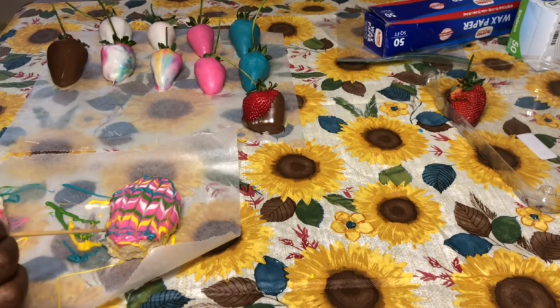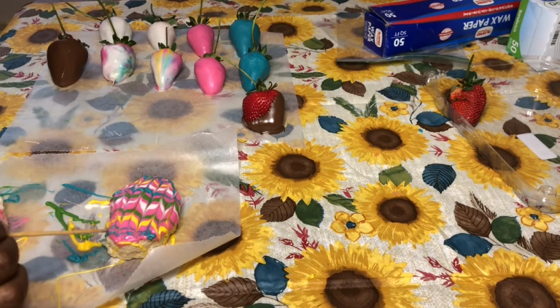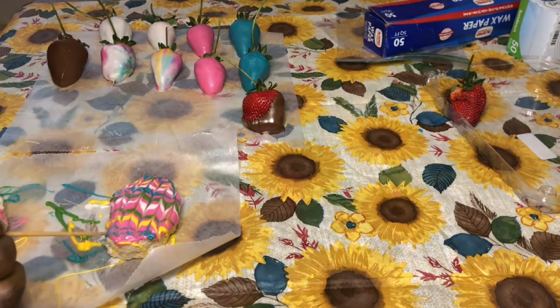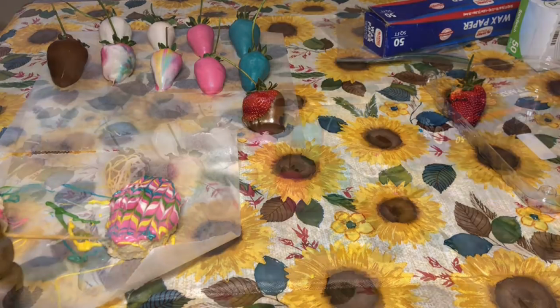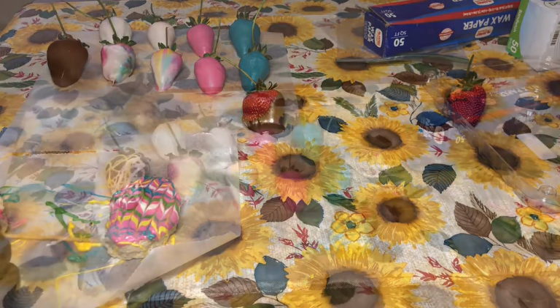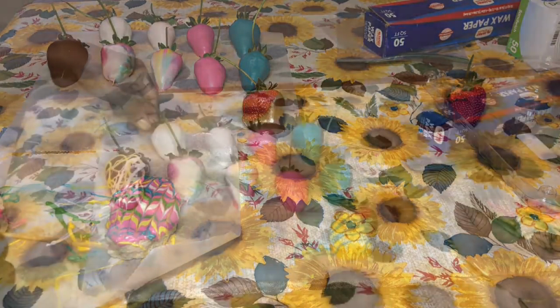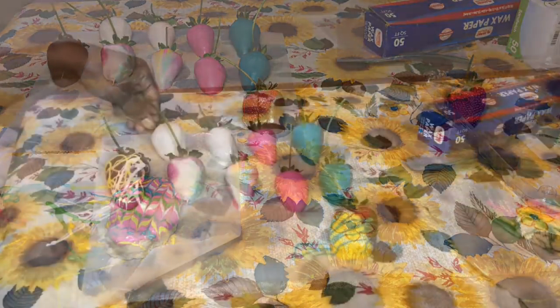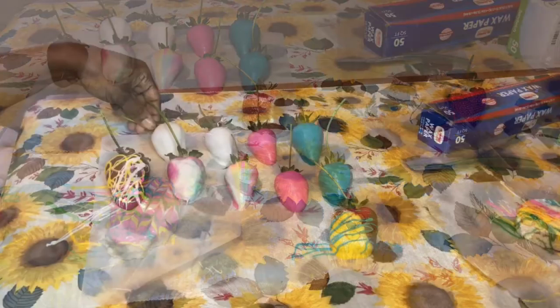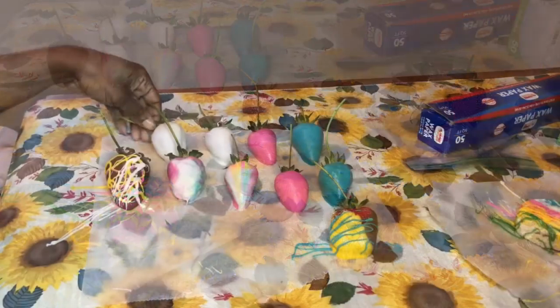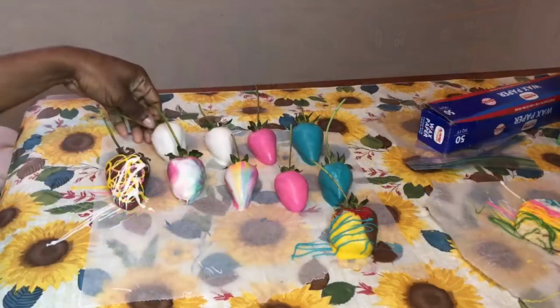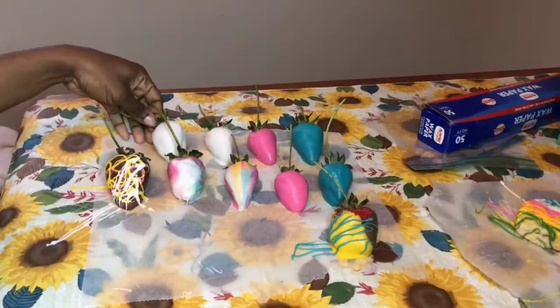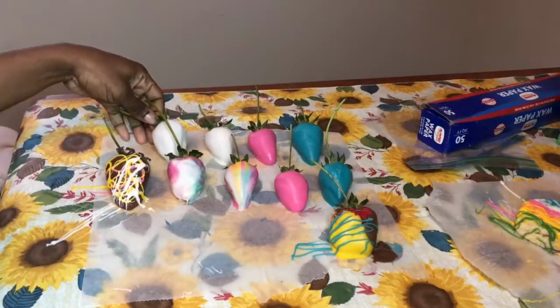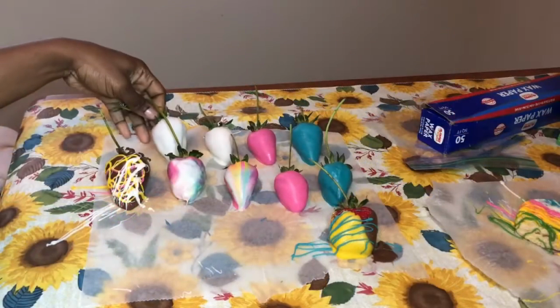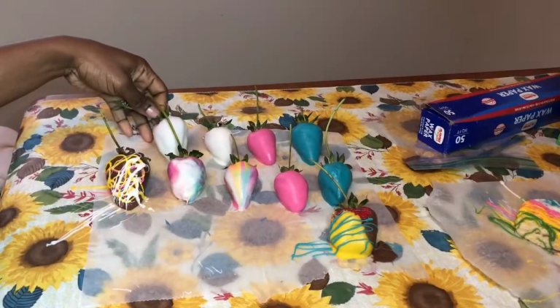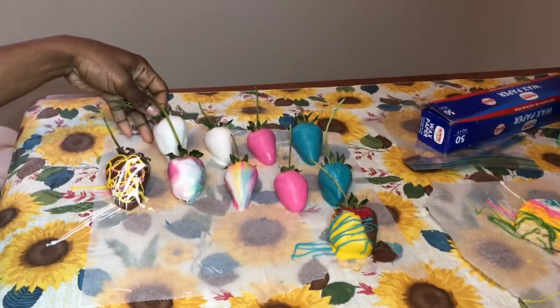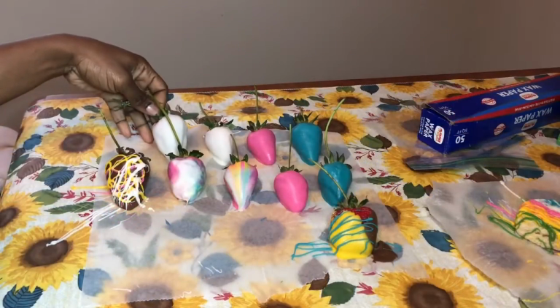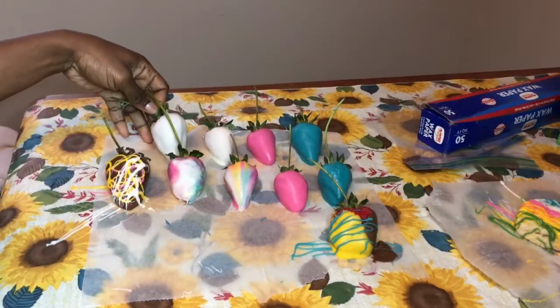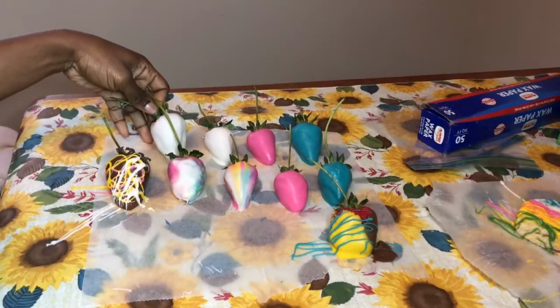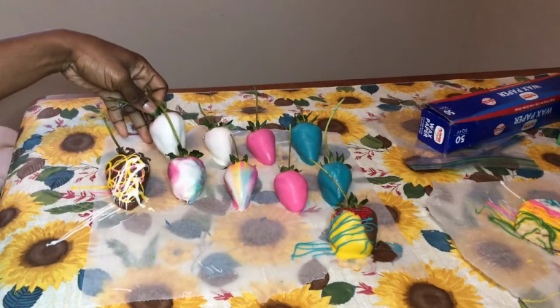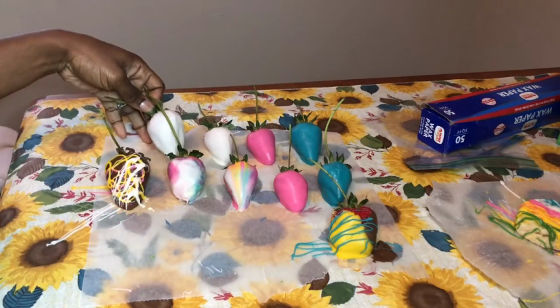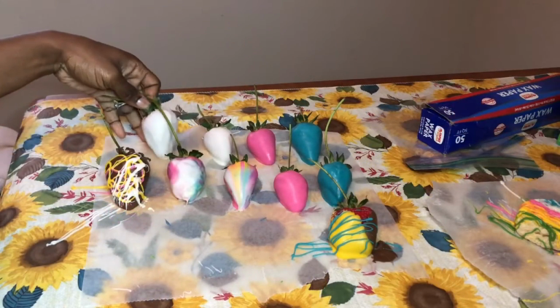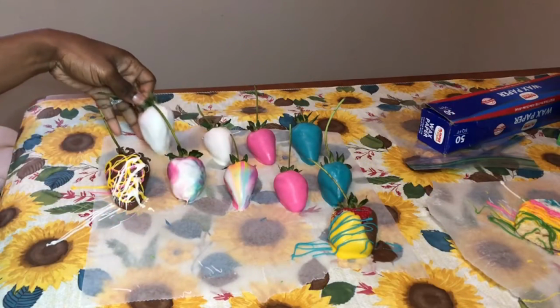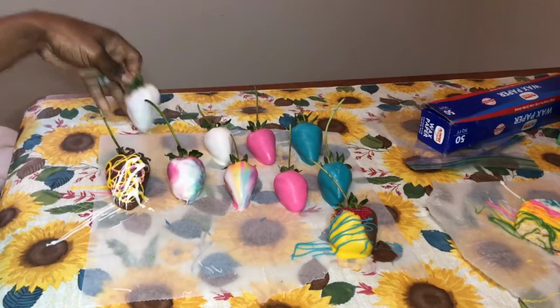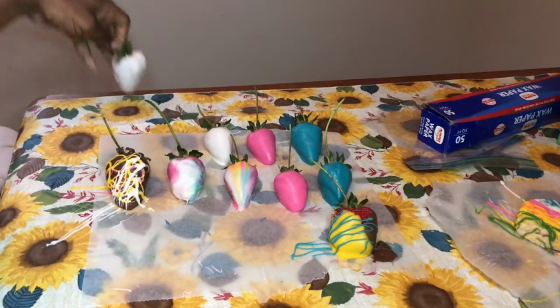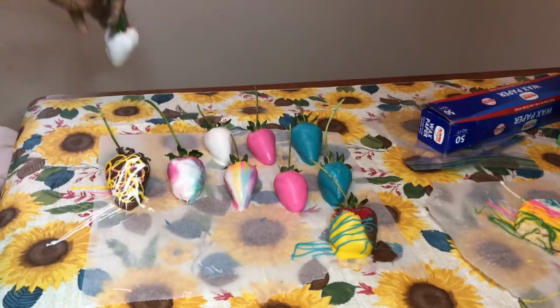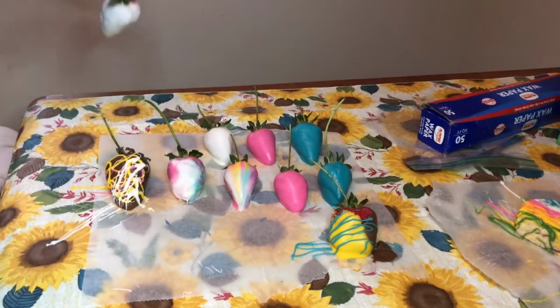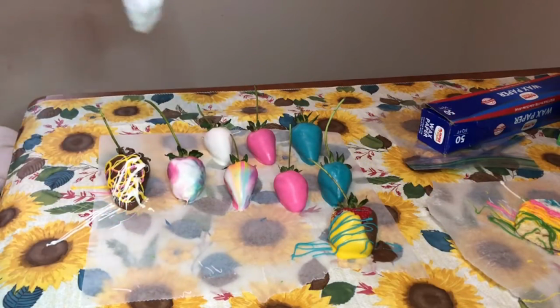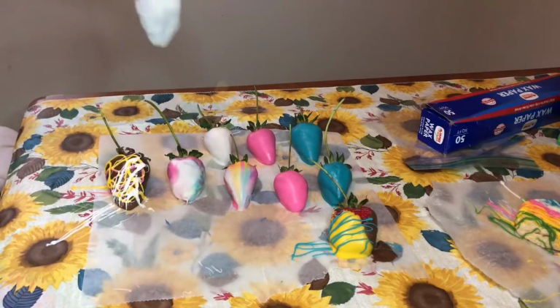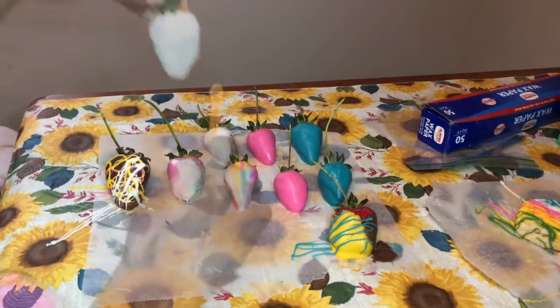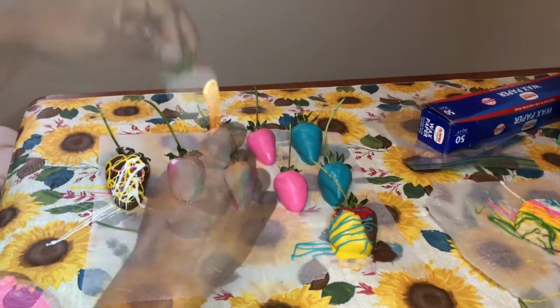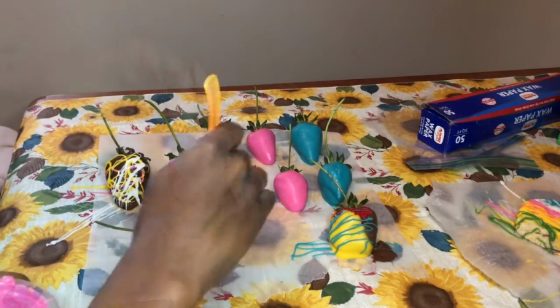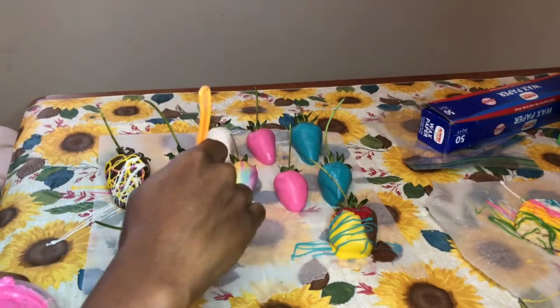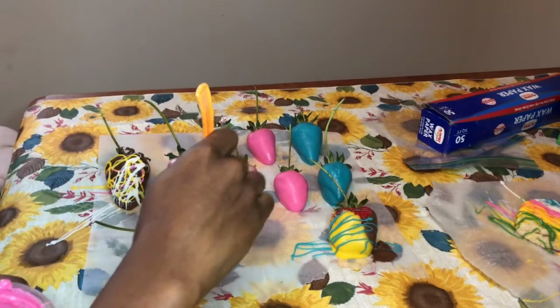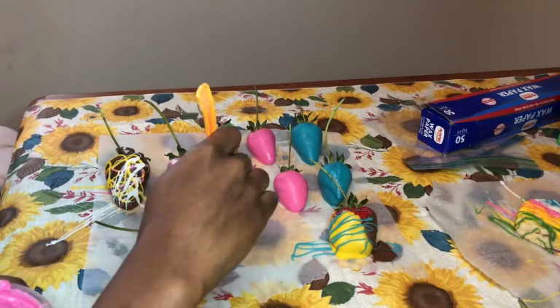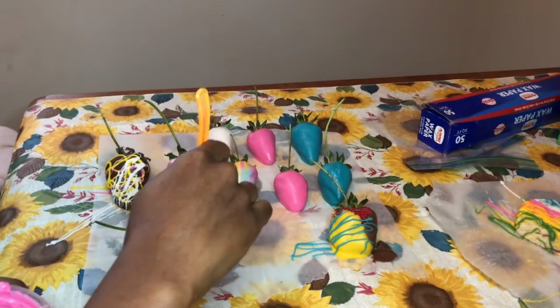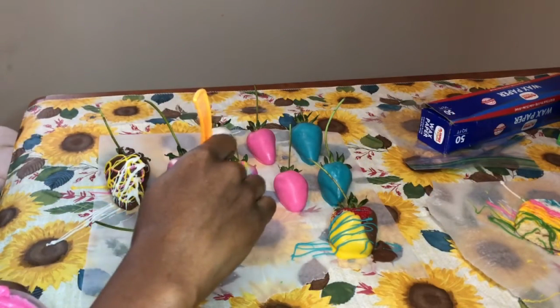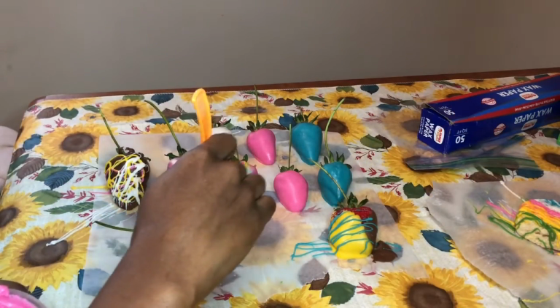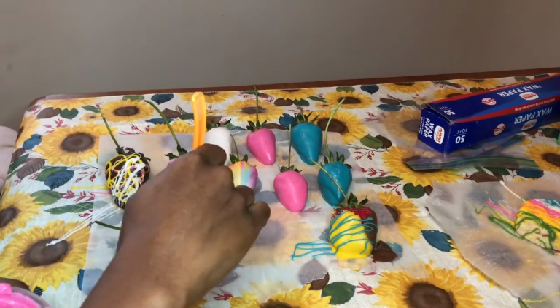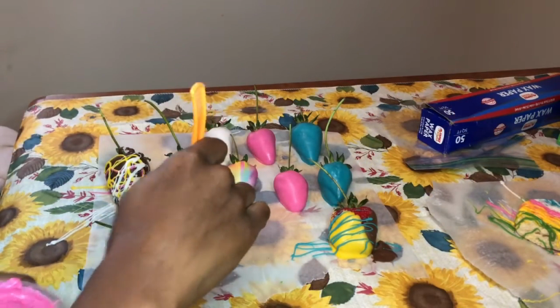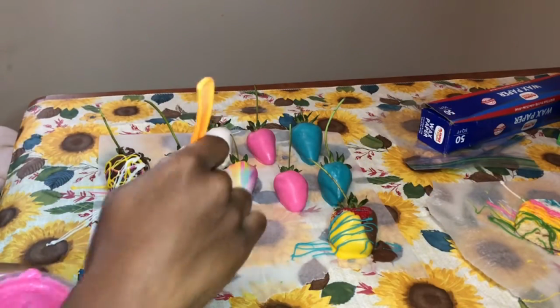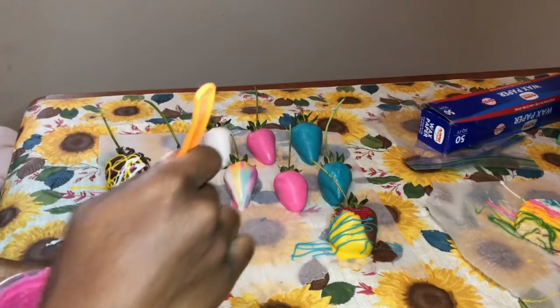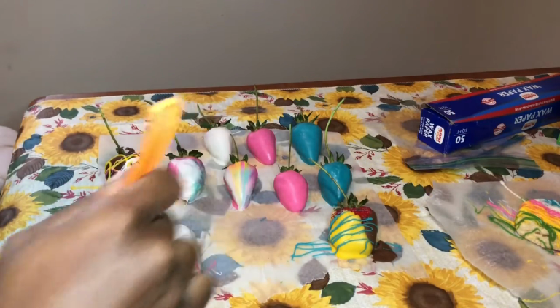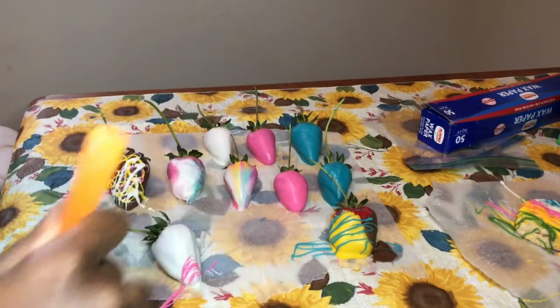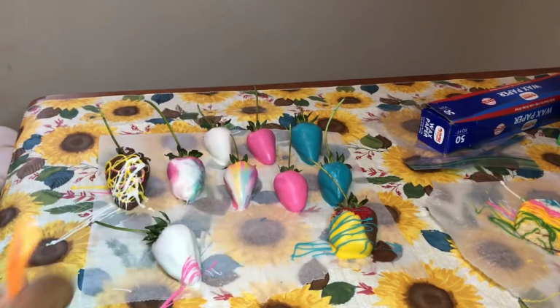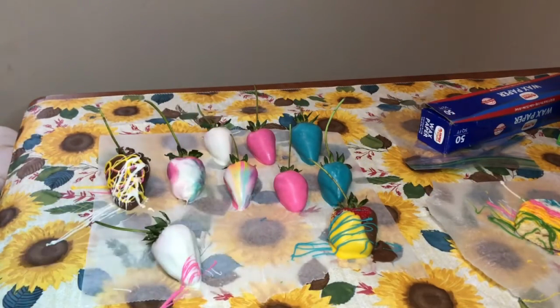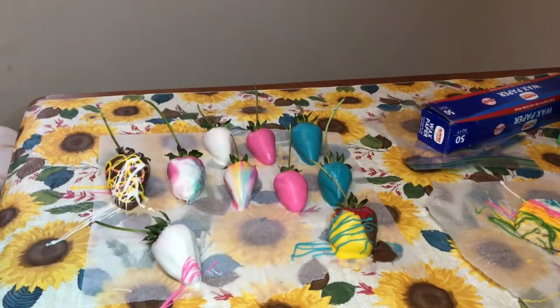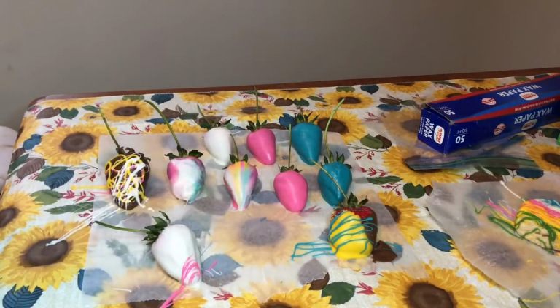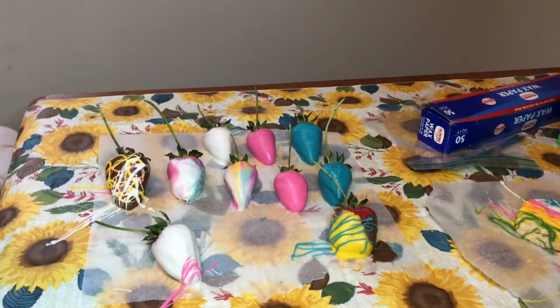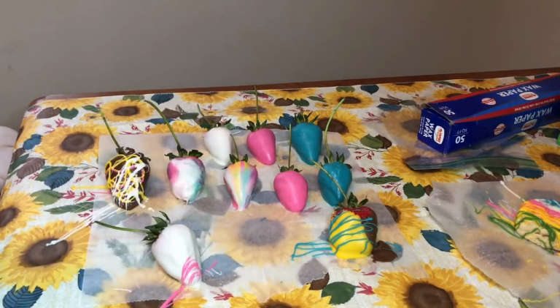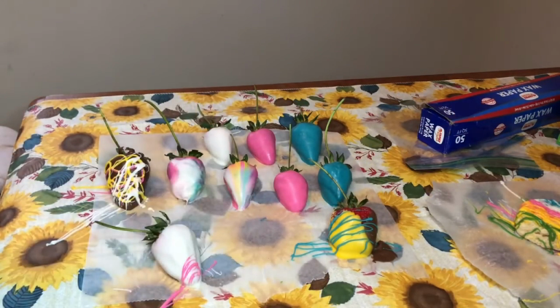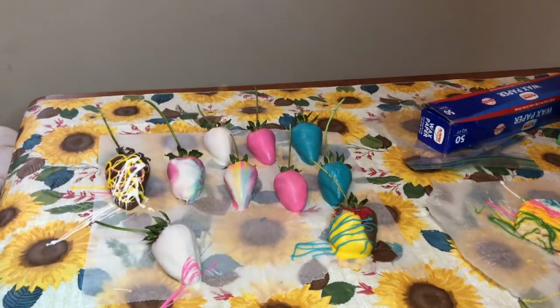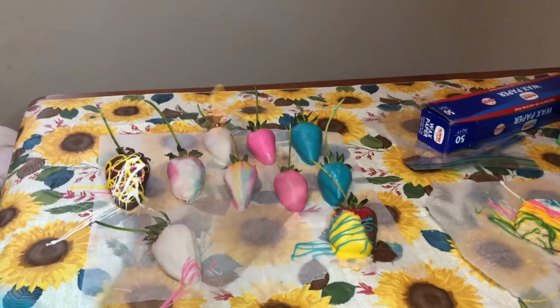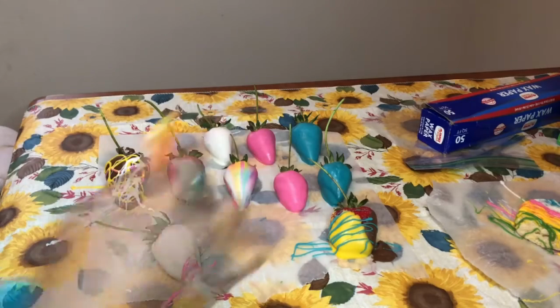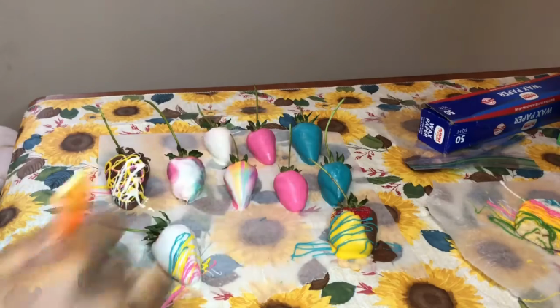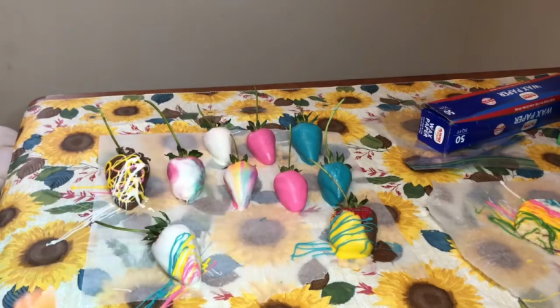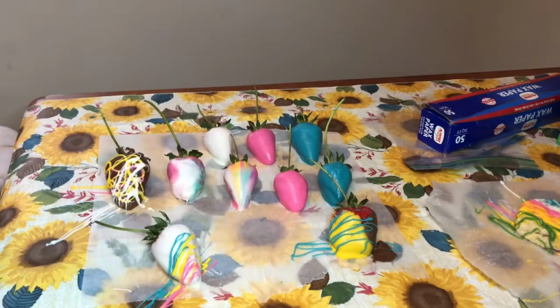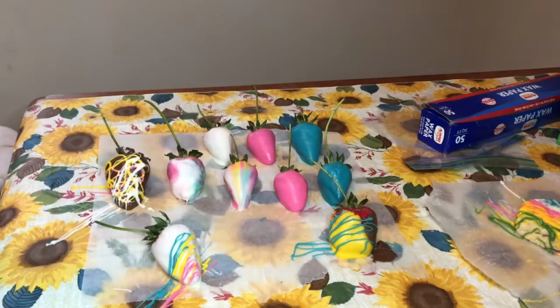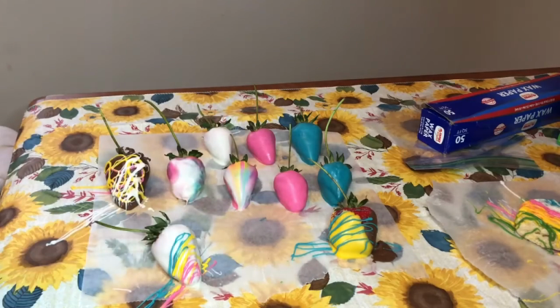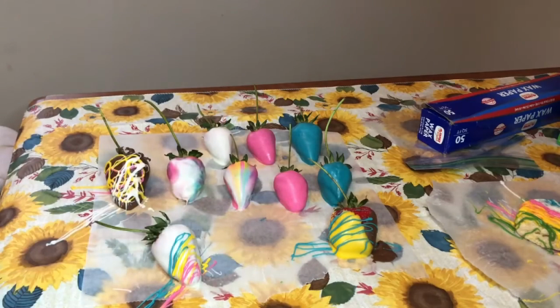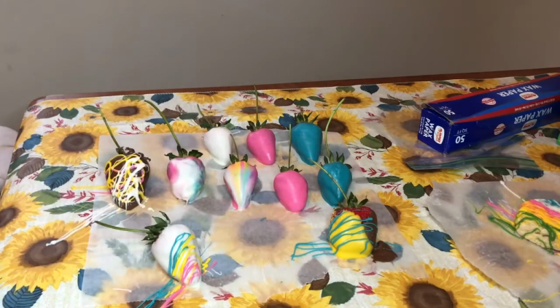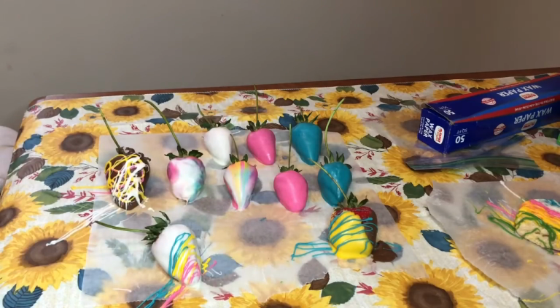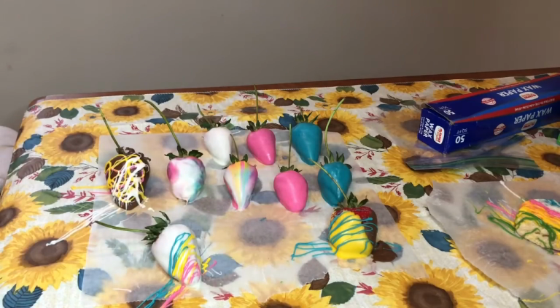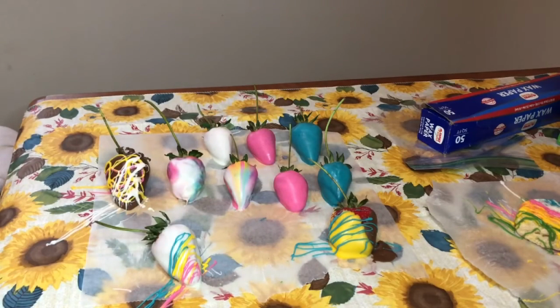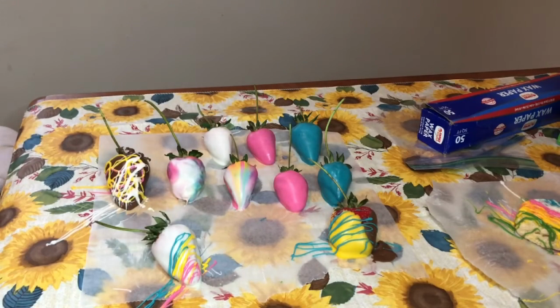Okay, by now our strawberries should be dry. Let's go ahead and decorate — we're just going to do some more drizzling, switching it up with different colors.